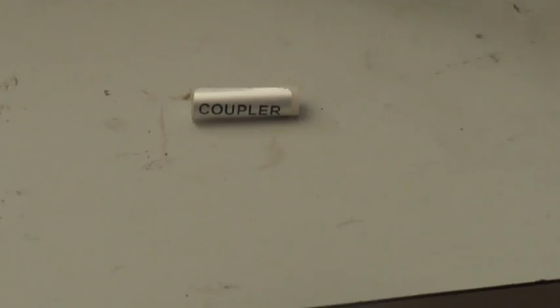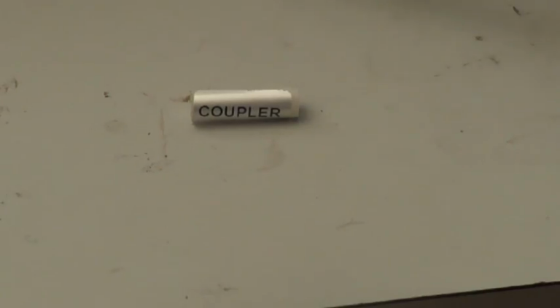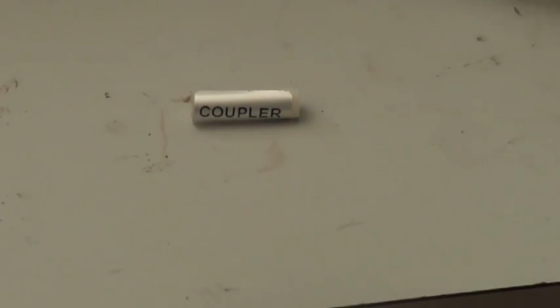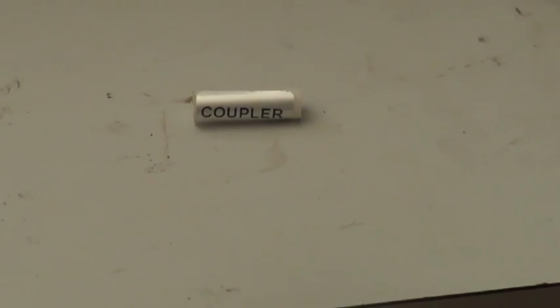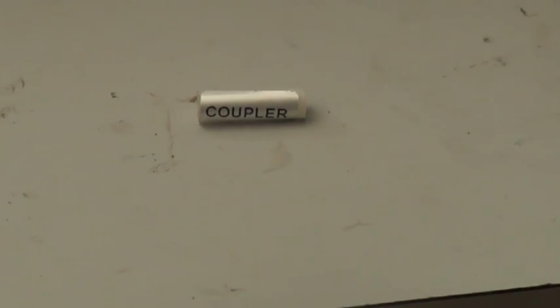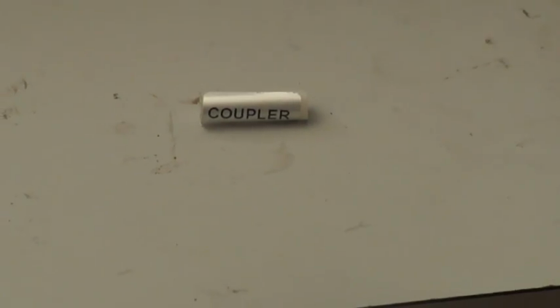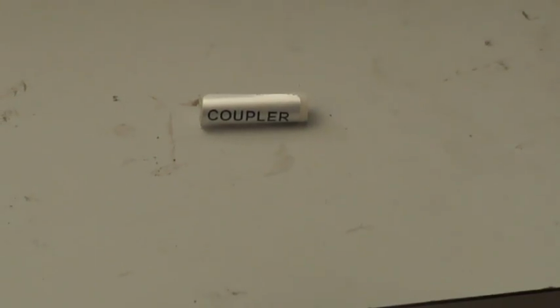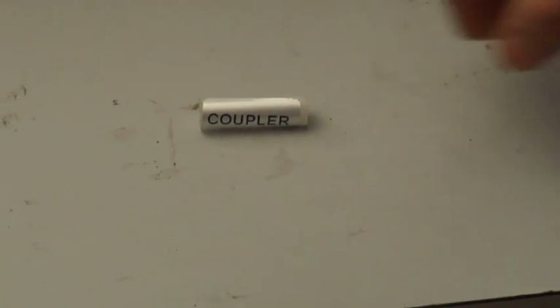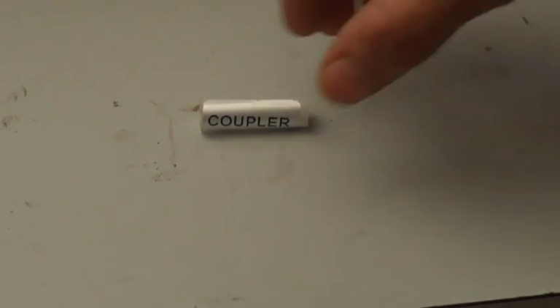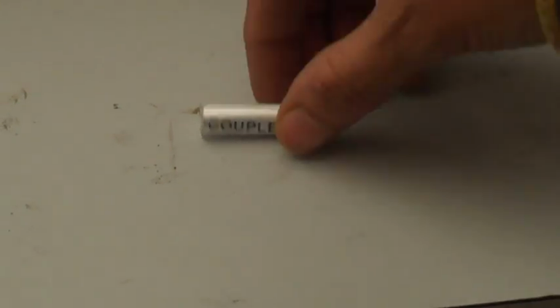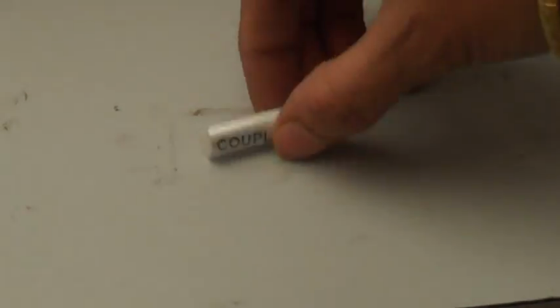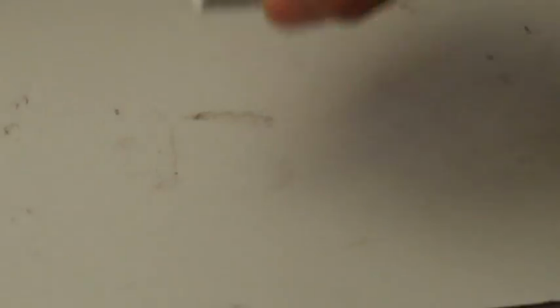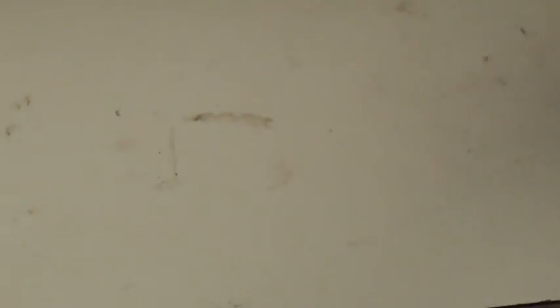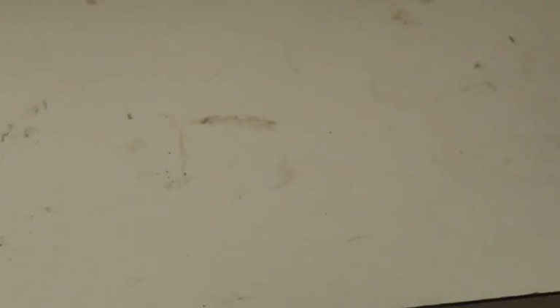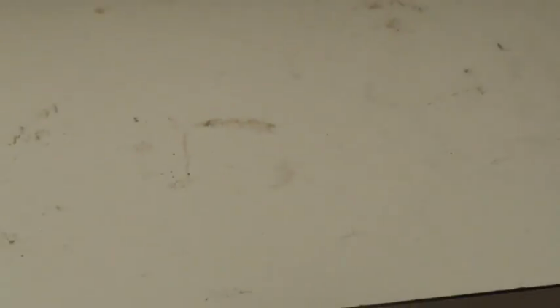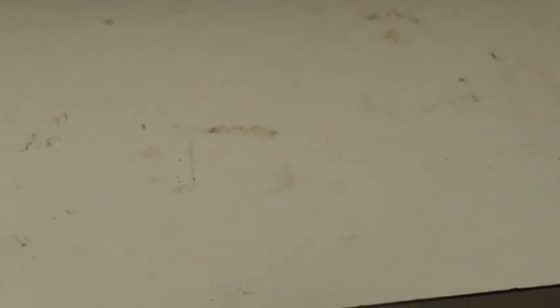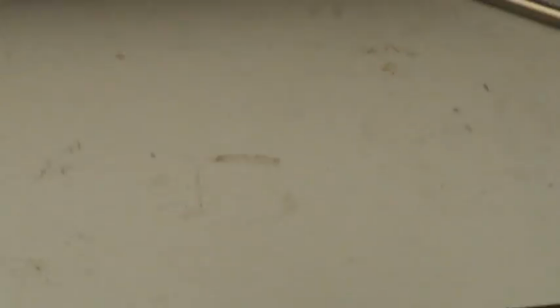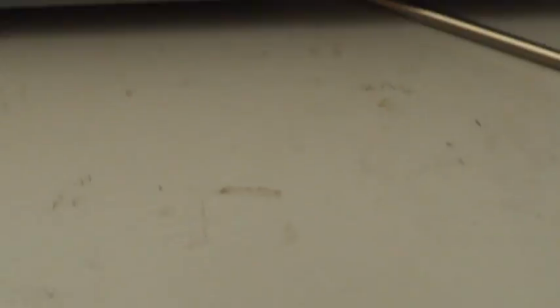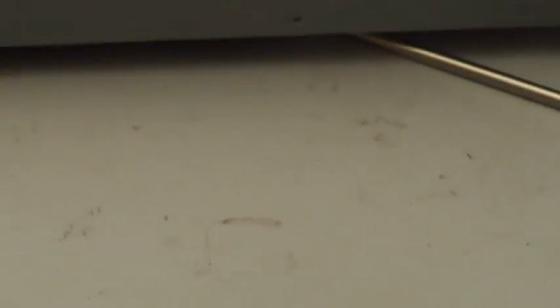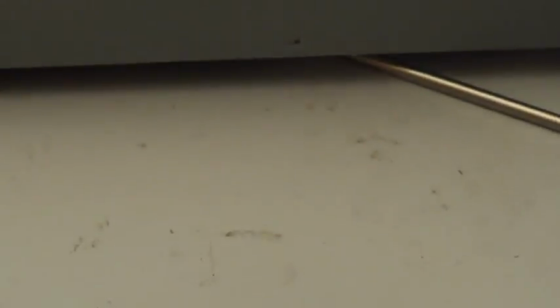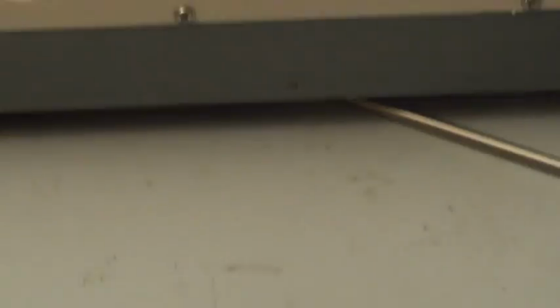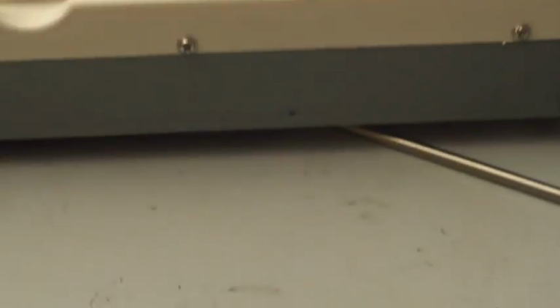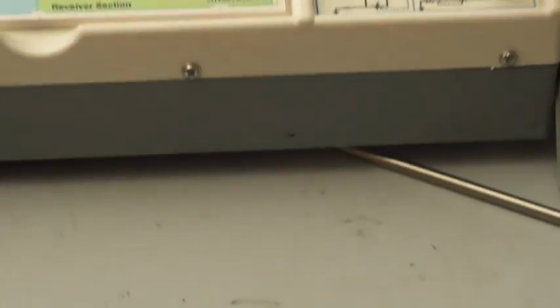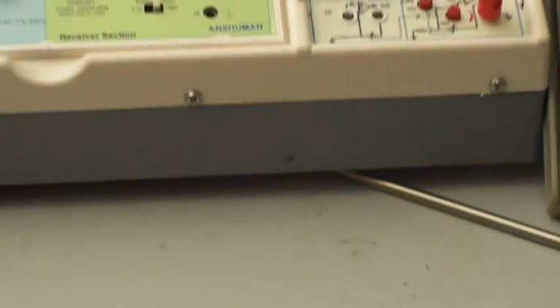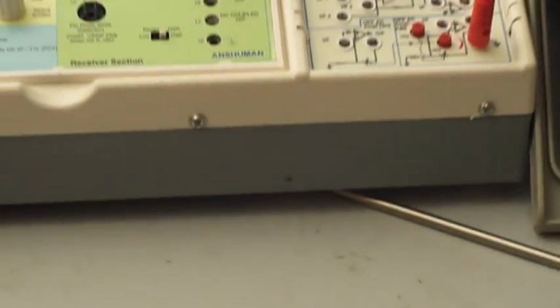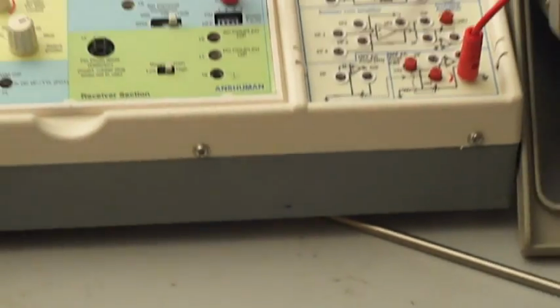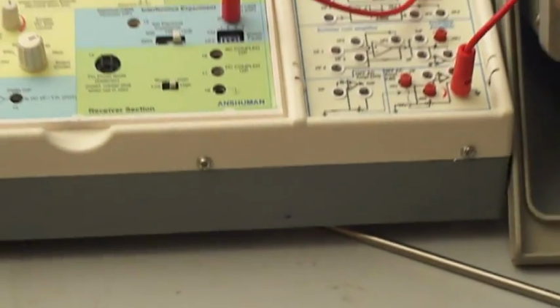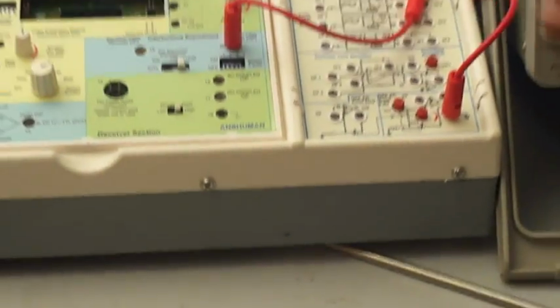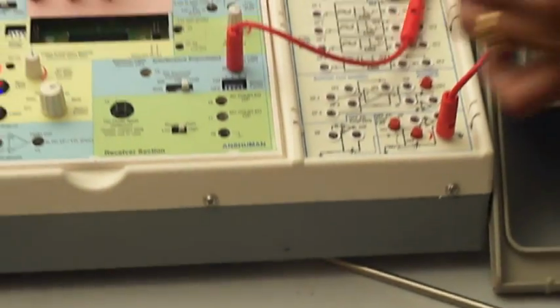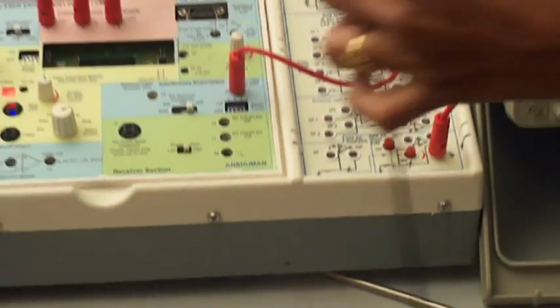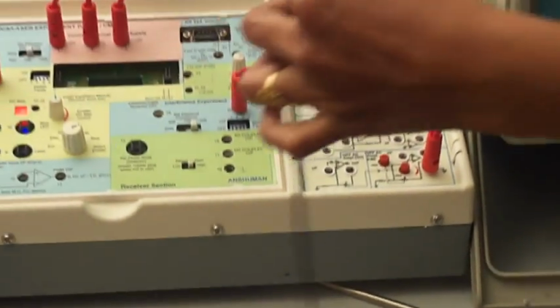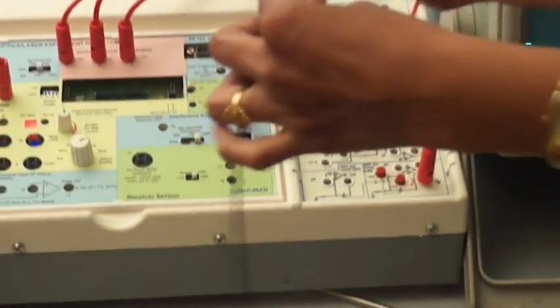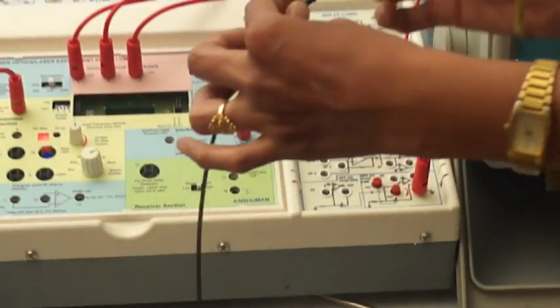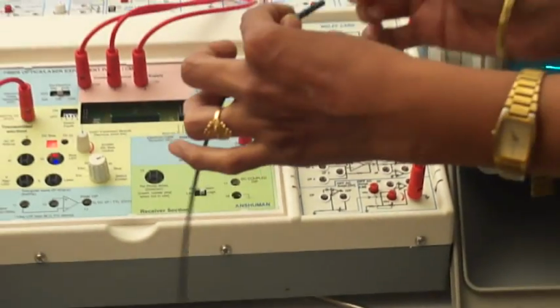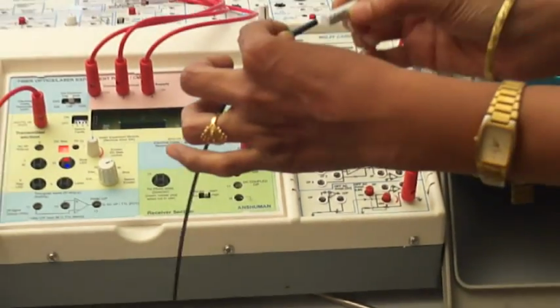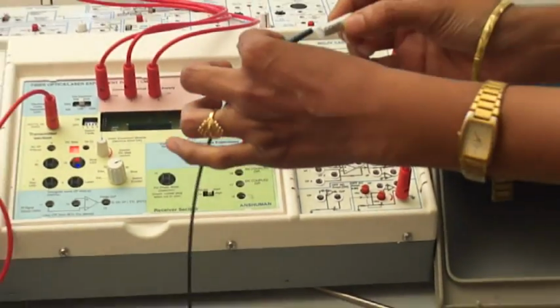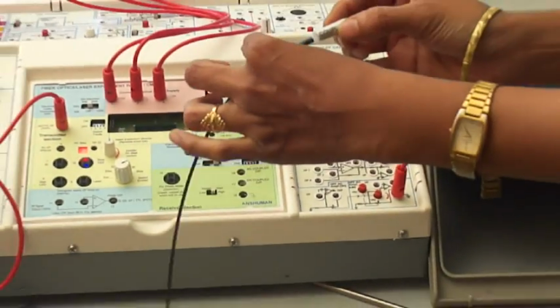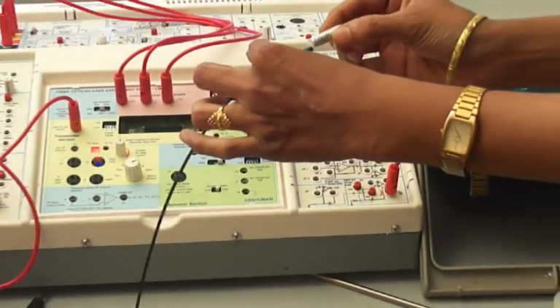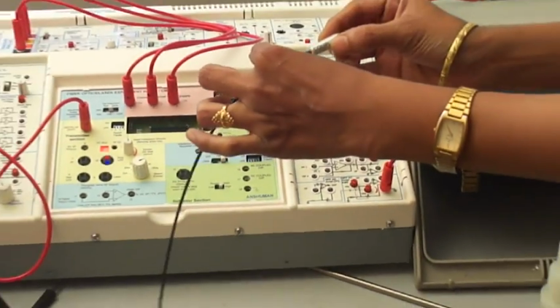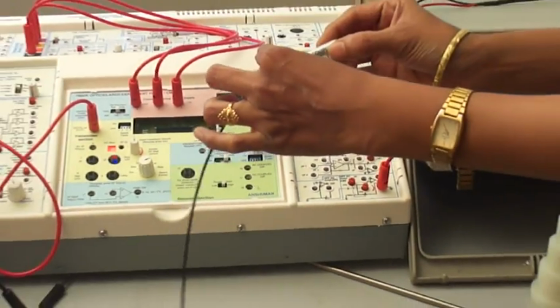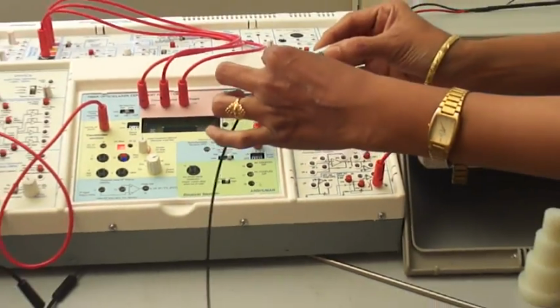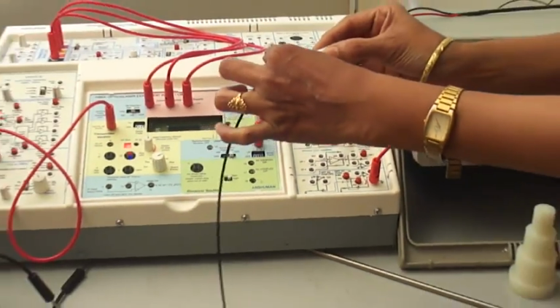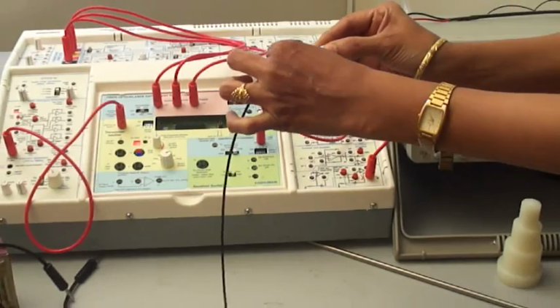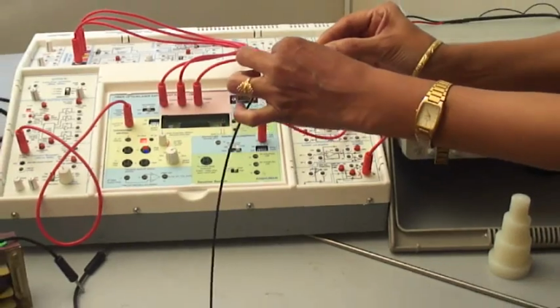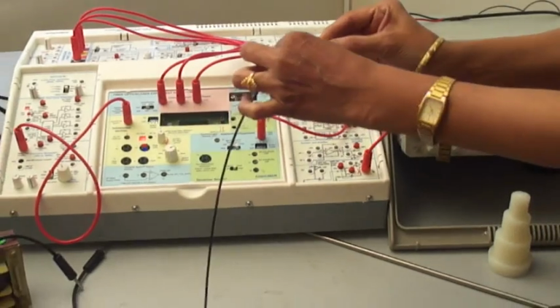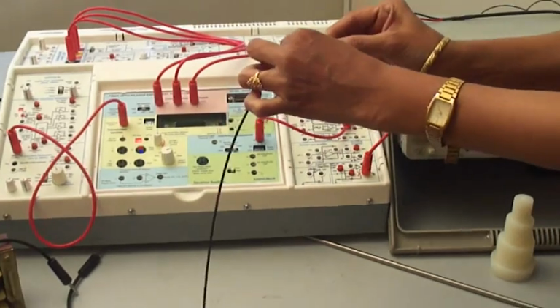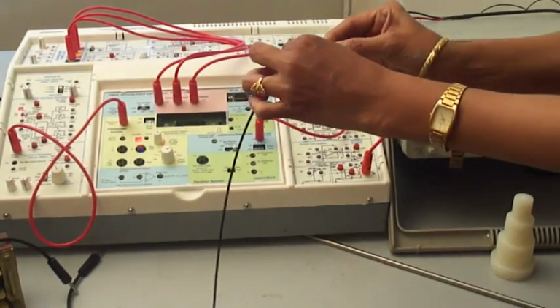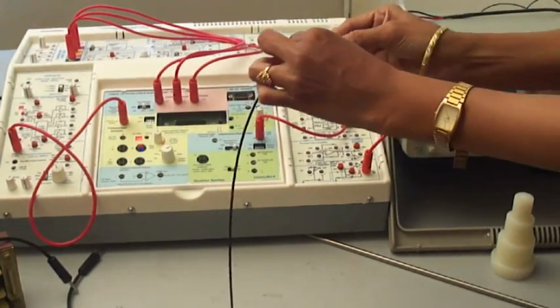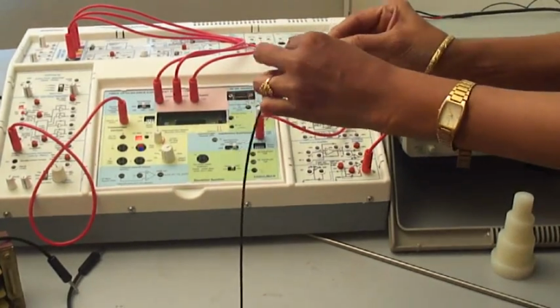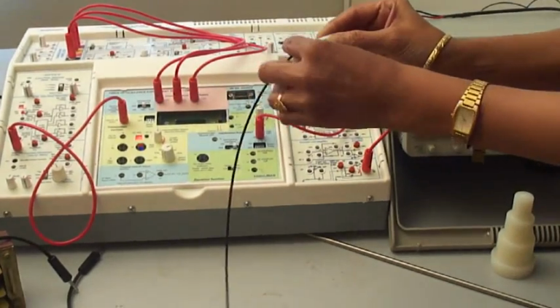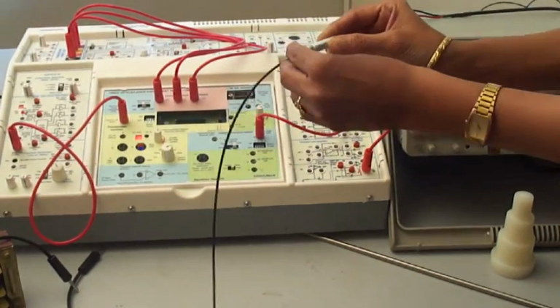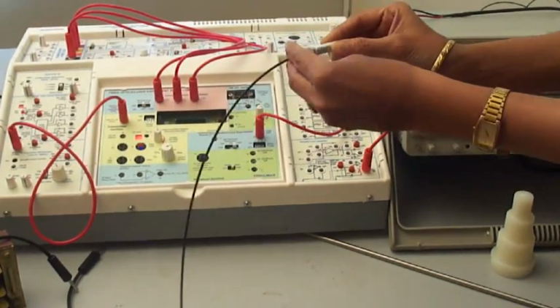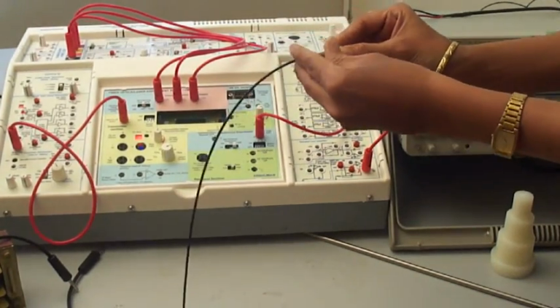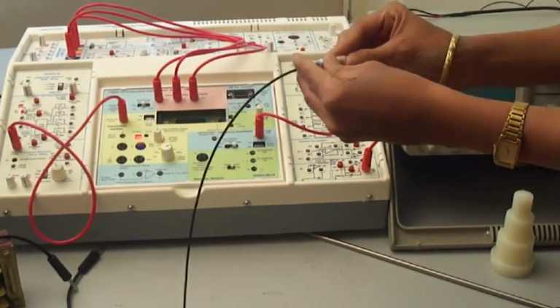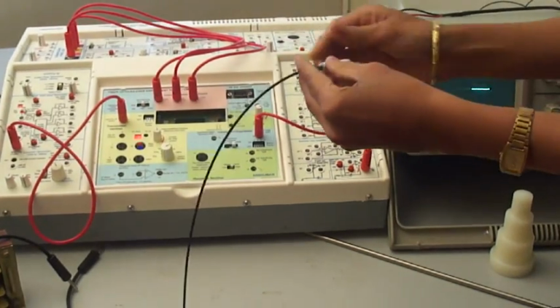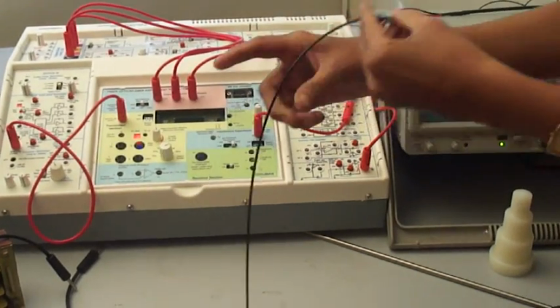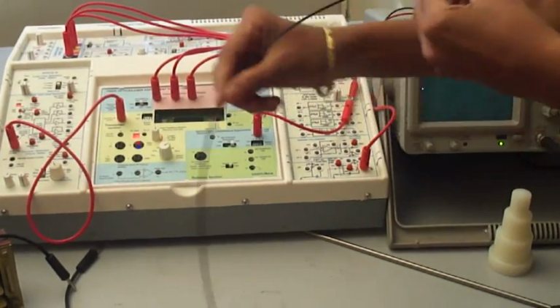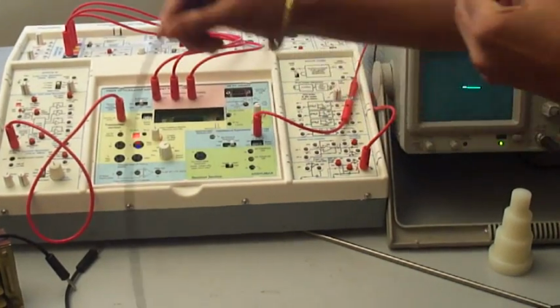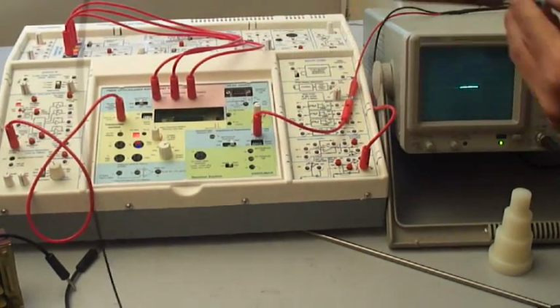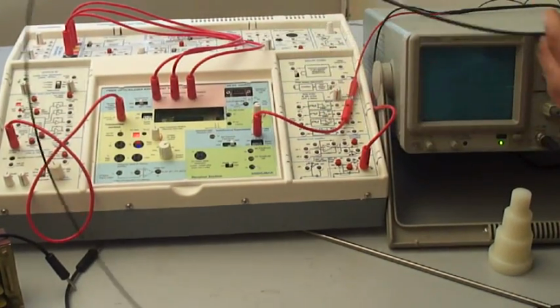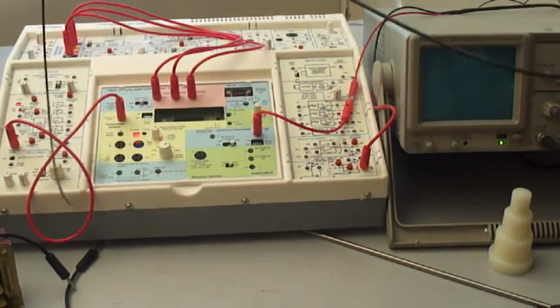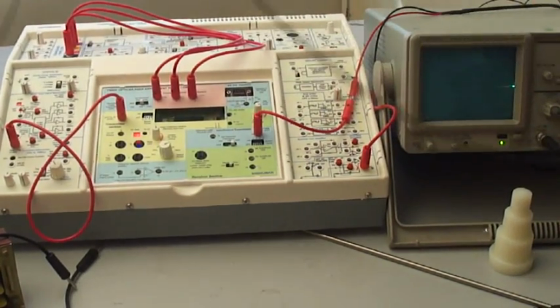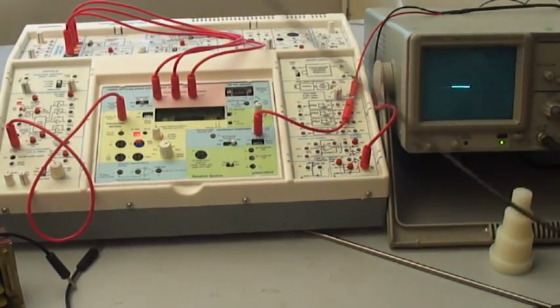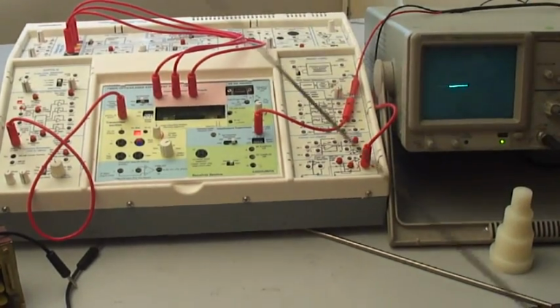This coupler has two ends. One end of the fiber optic cable is connected at the first point and the other end to the transmitter.